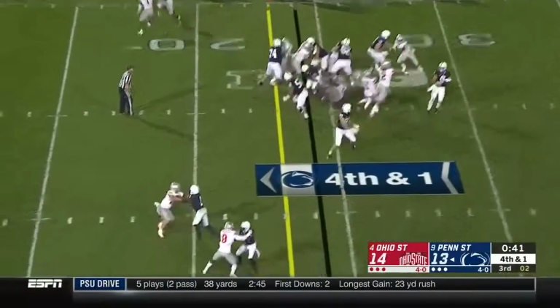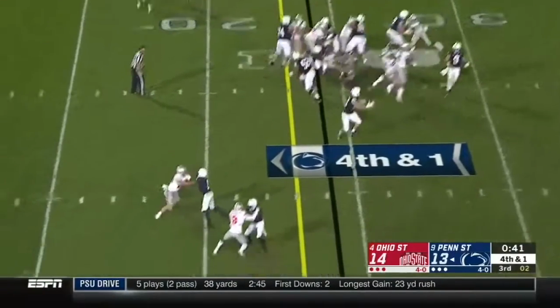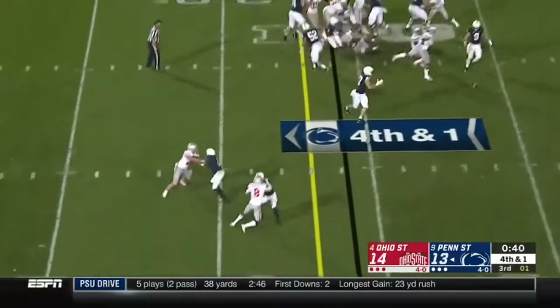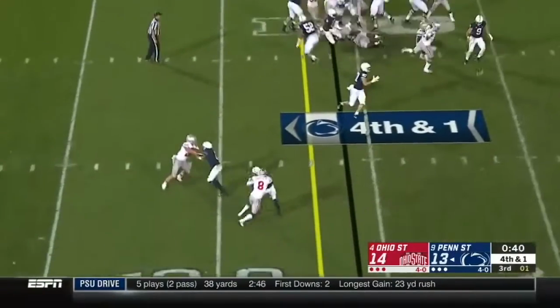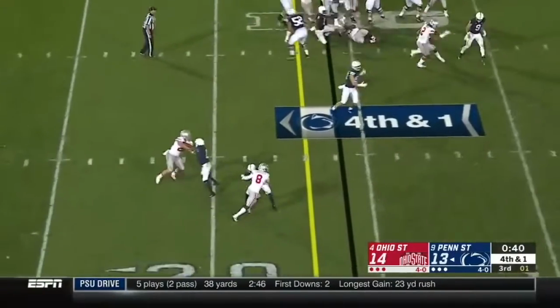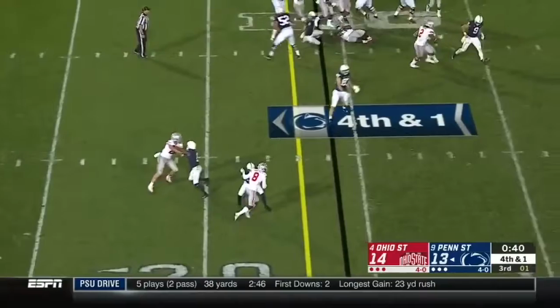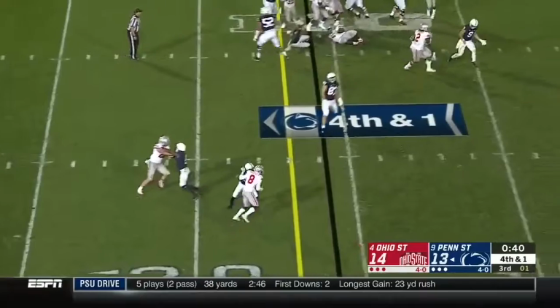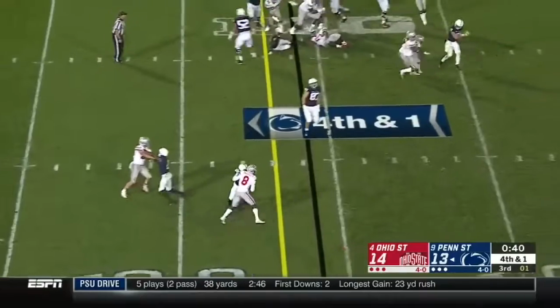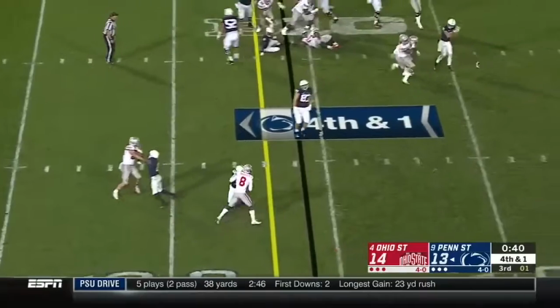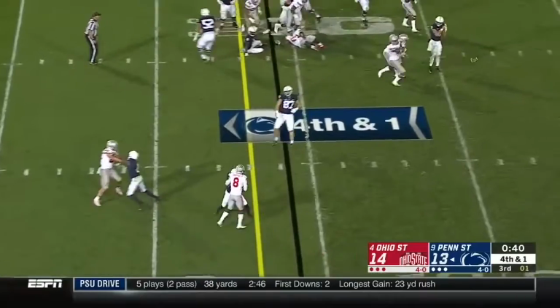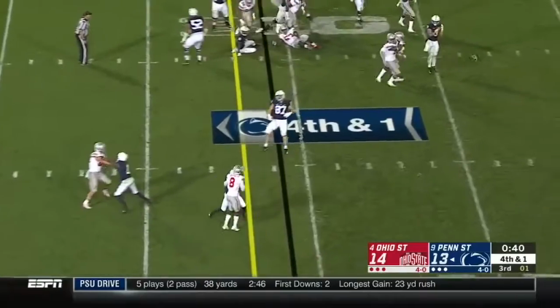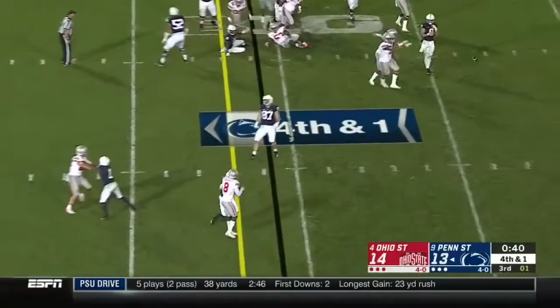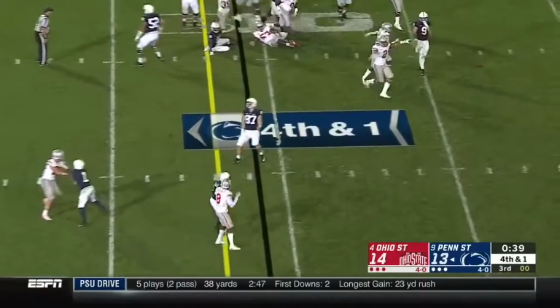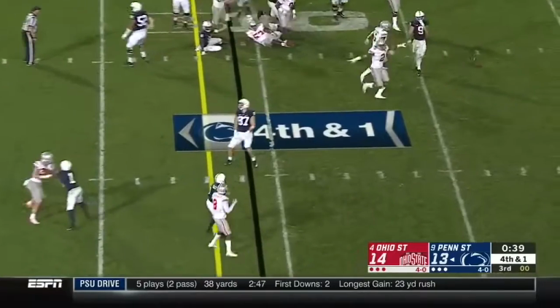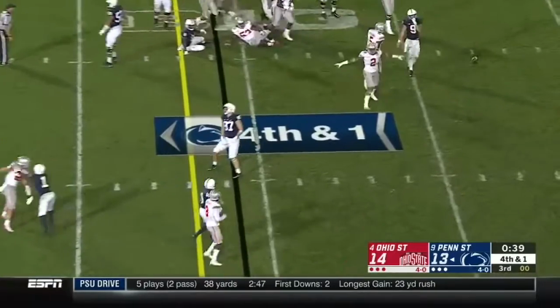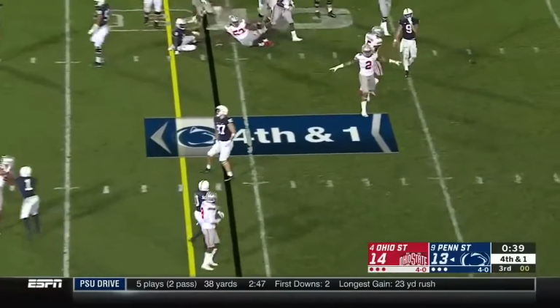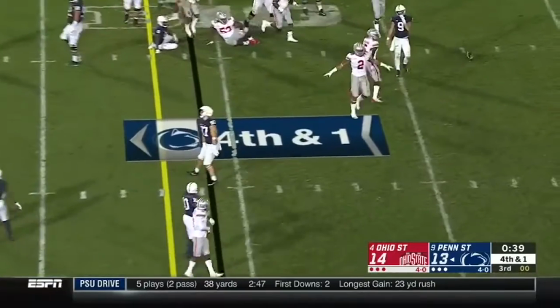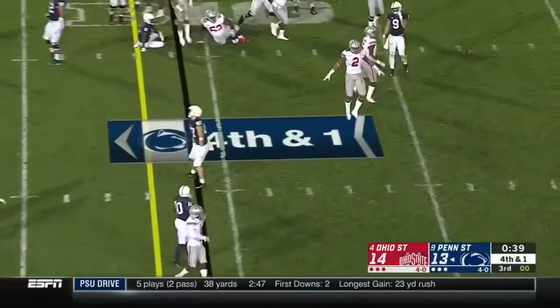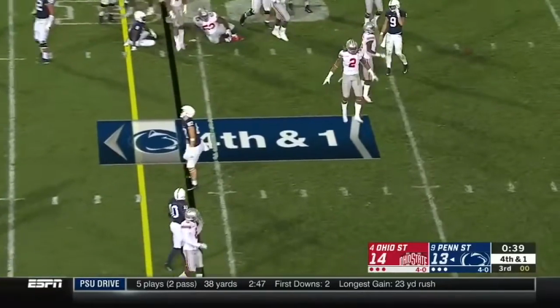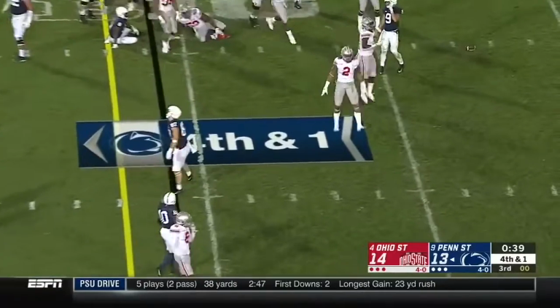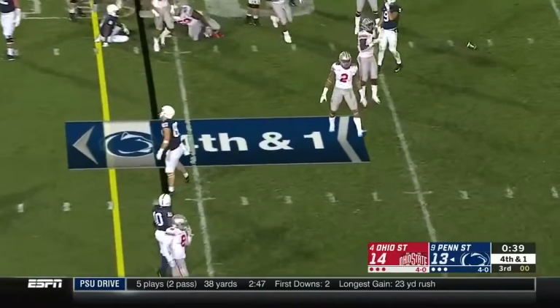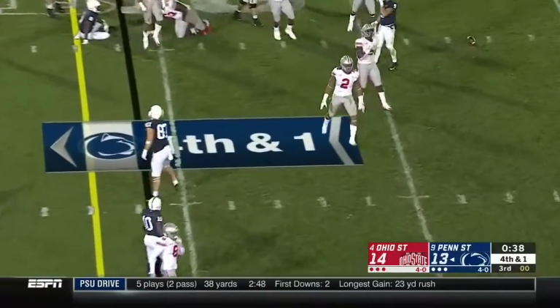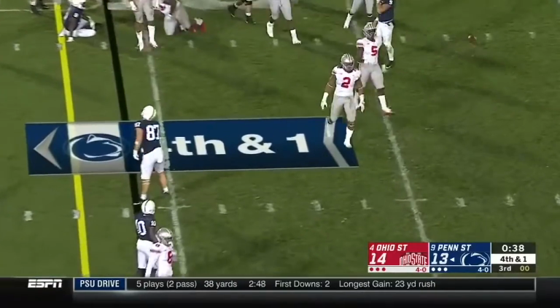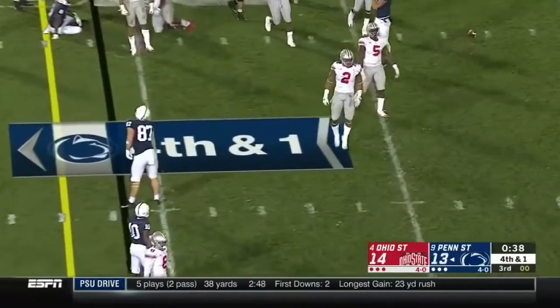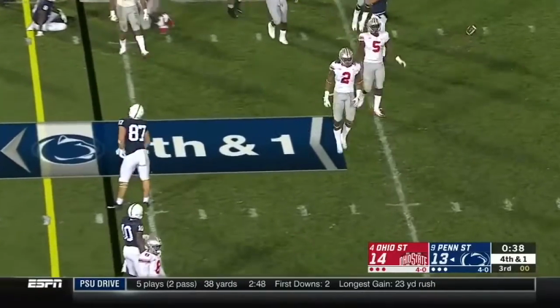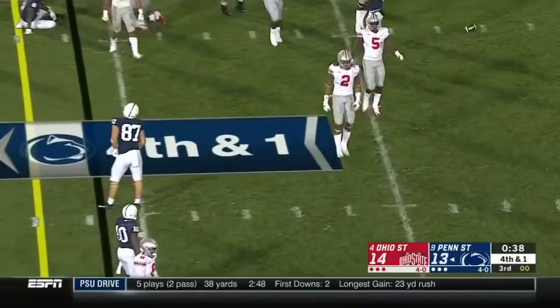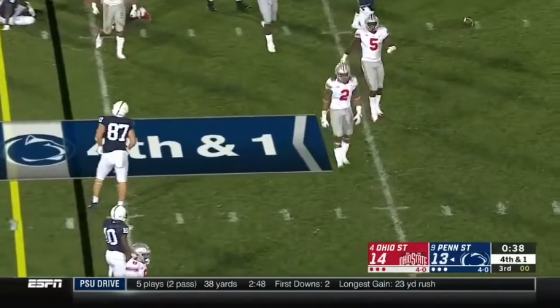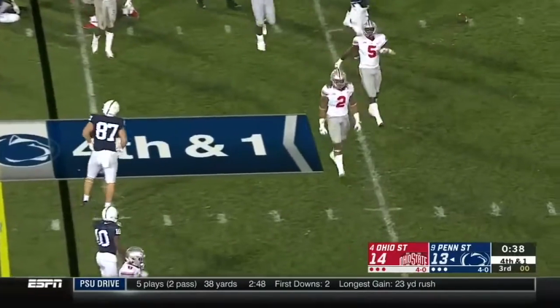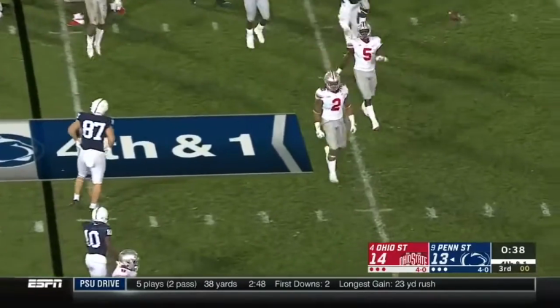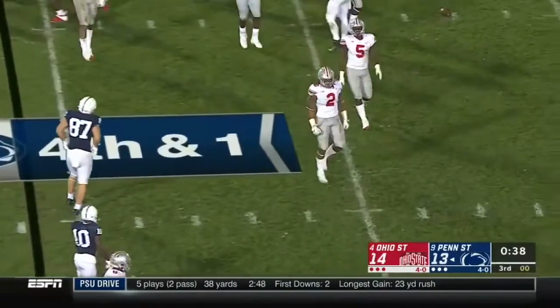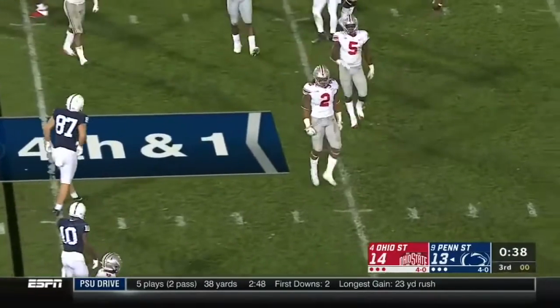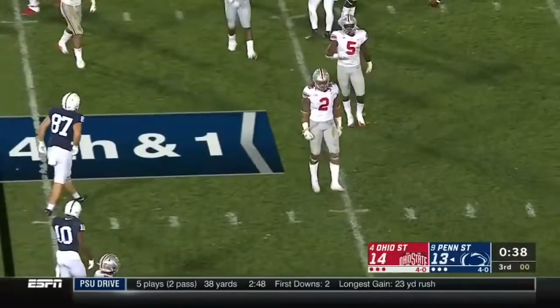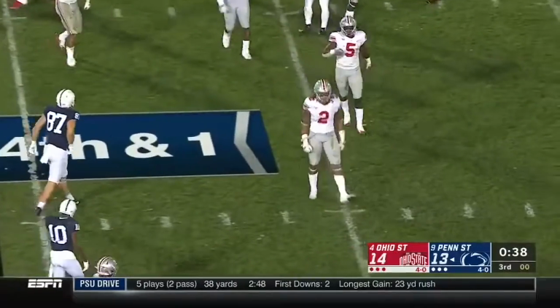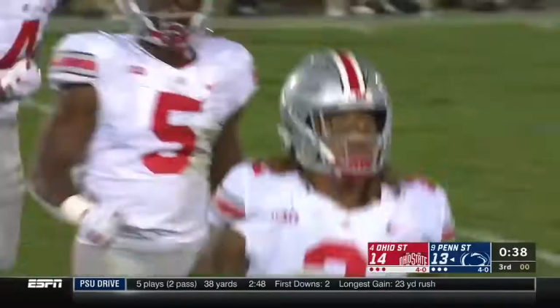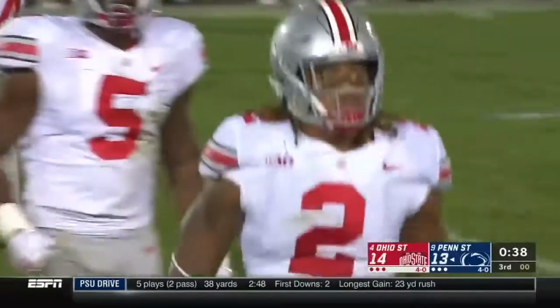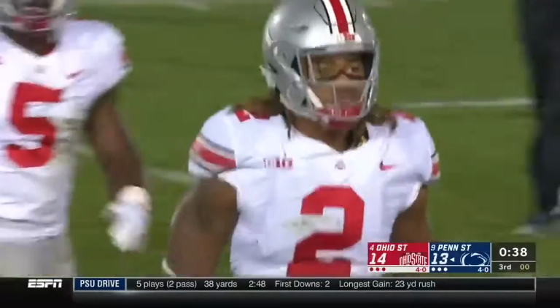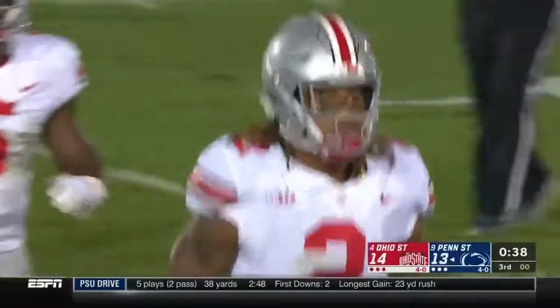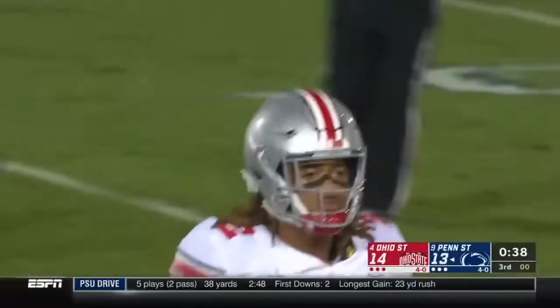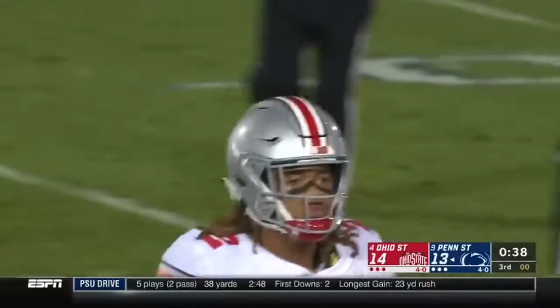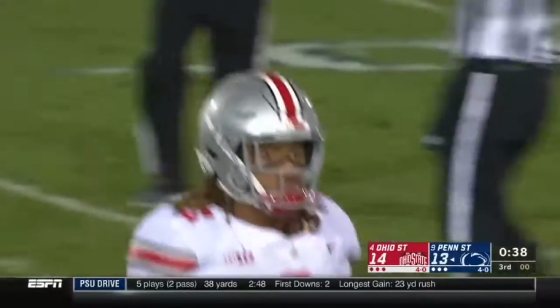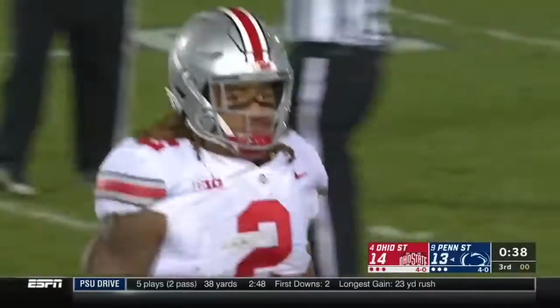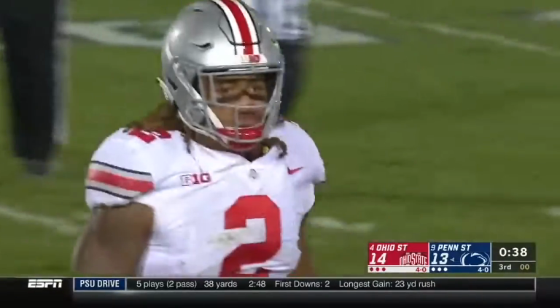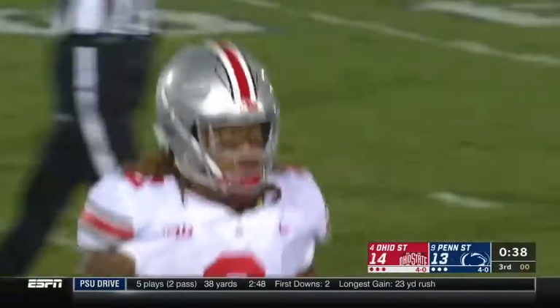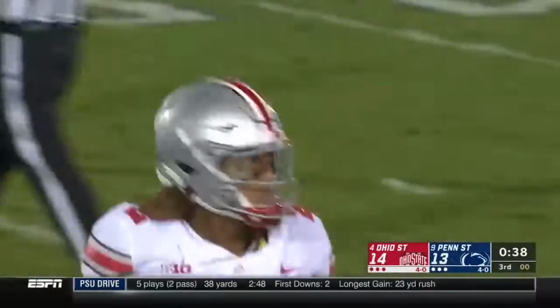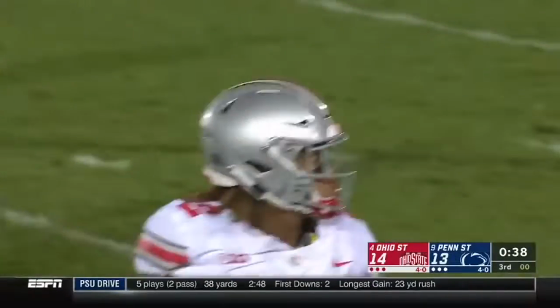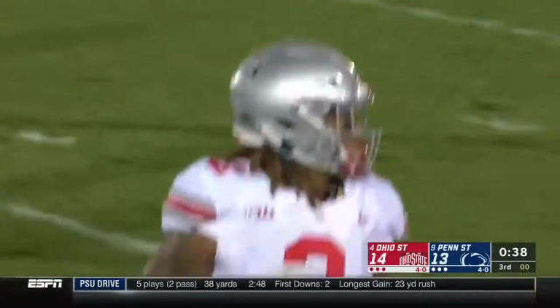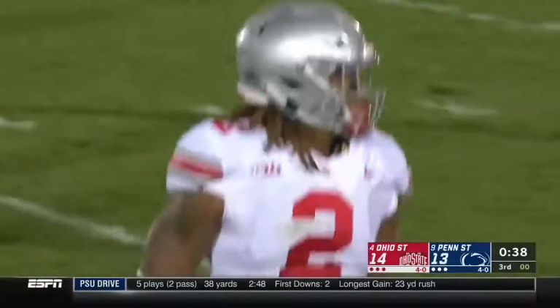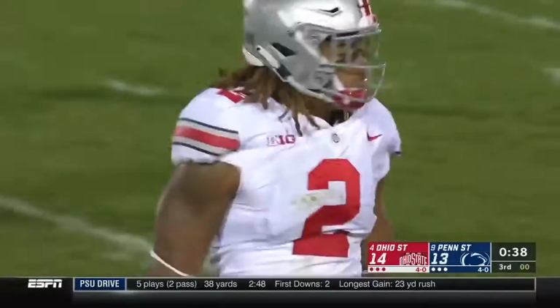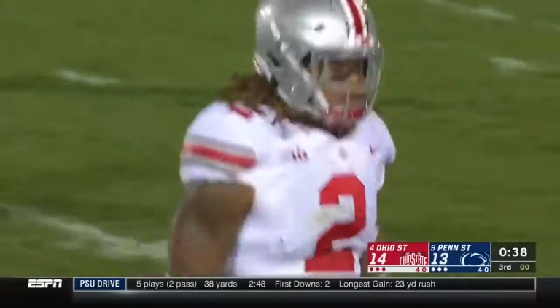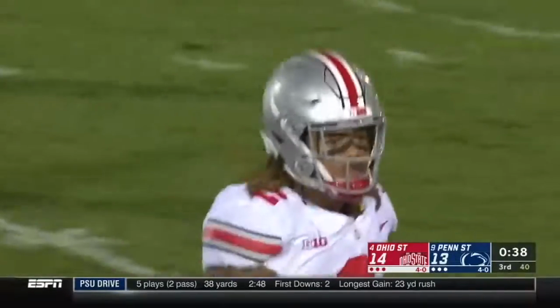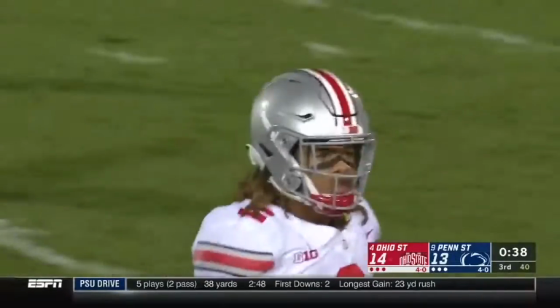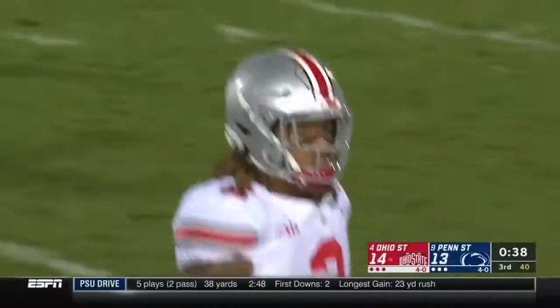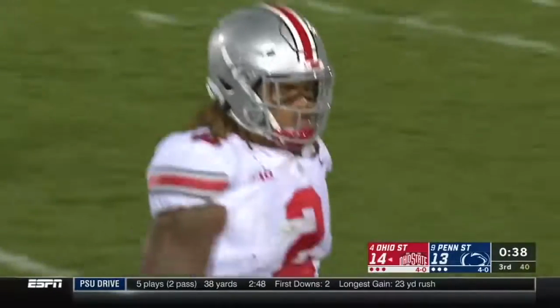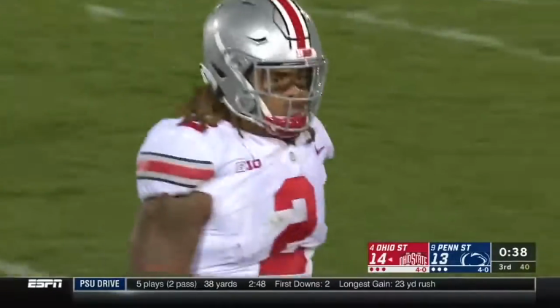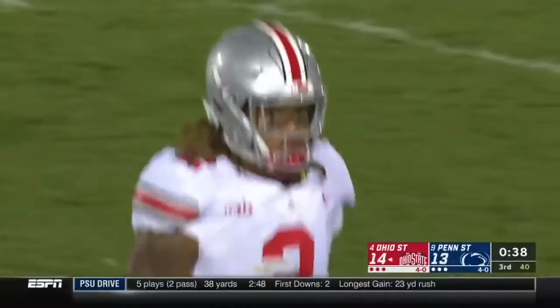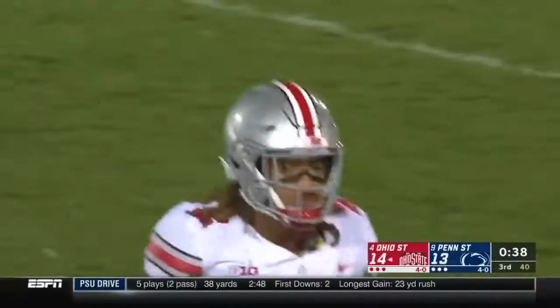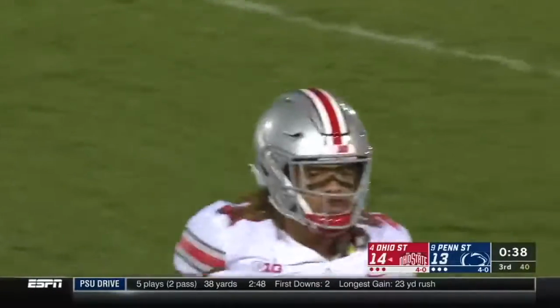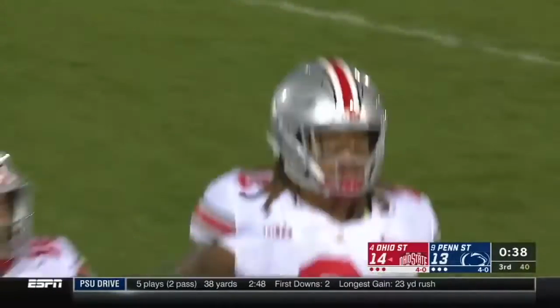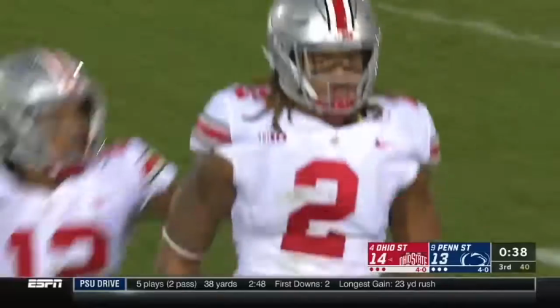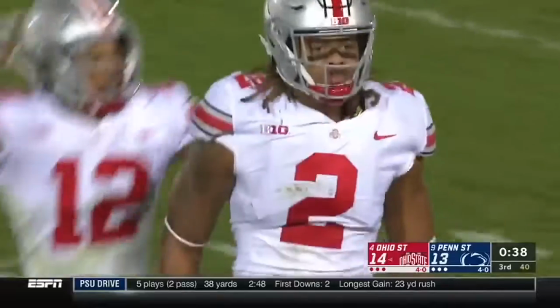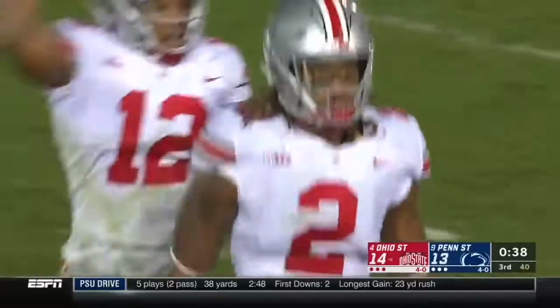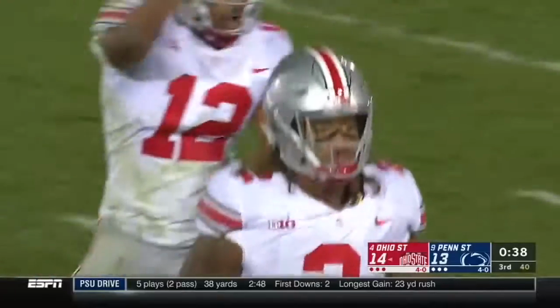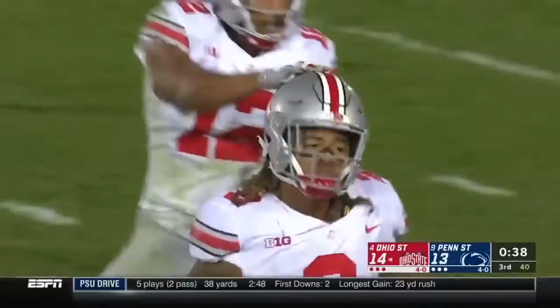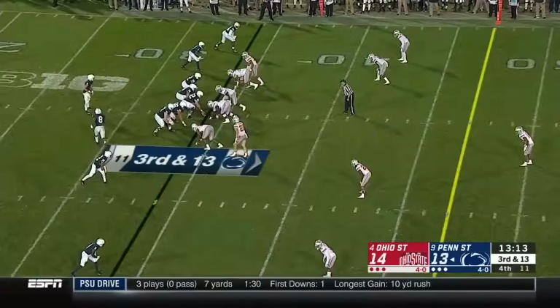Penn State's defensive tackle has been ejected from the game — here's the shot right to the helmet of Hill as he was well out of bounds on the Ohio State bench. Then they flip a pass and it's broken up at the line — Chase Young got off the edge and snuffed it out.